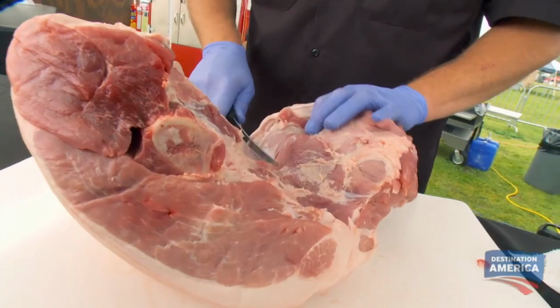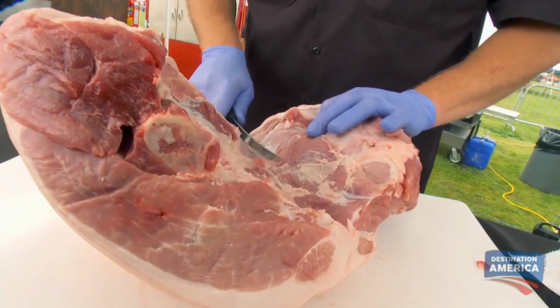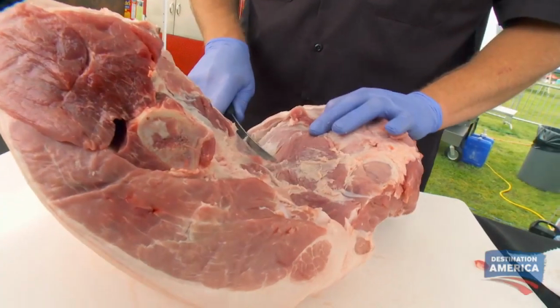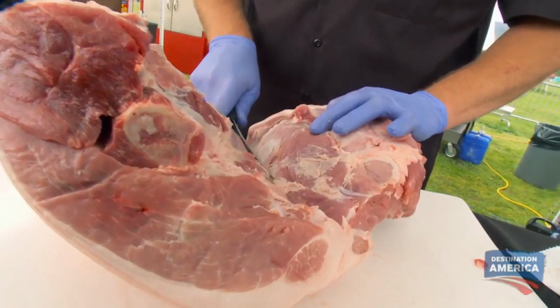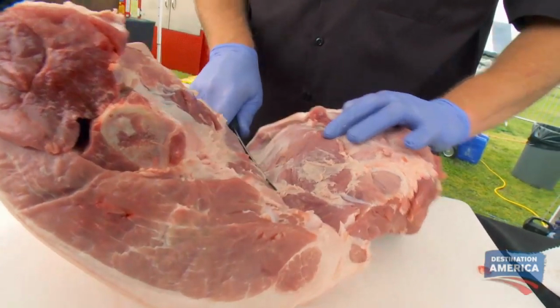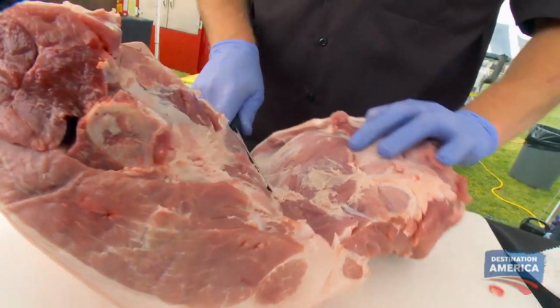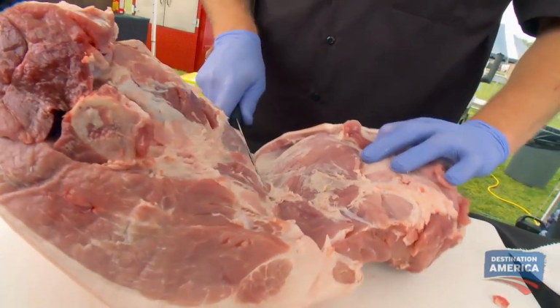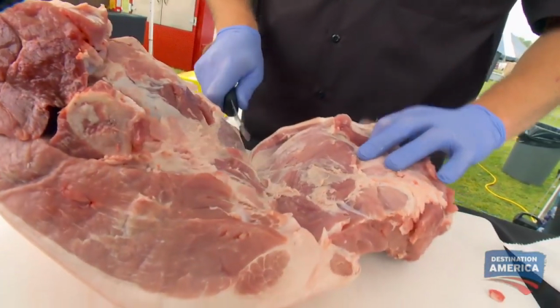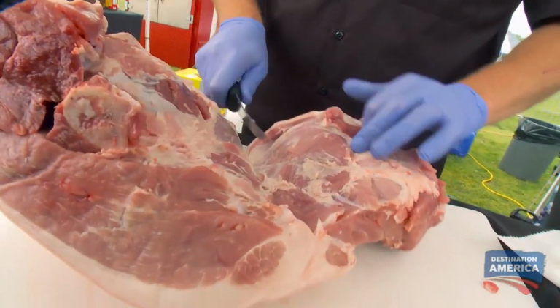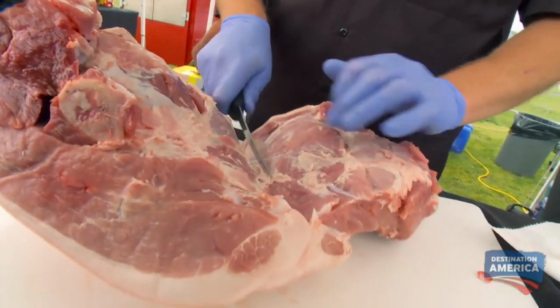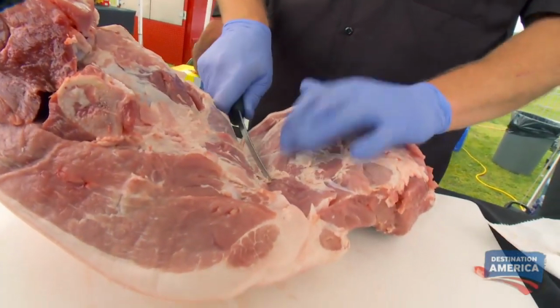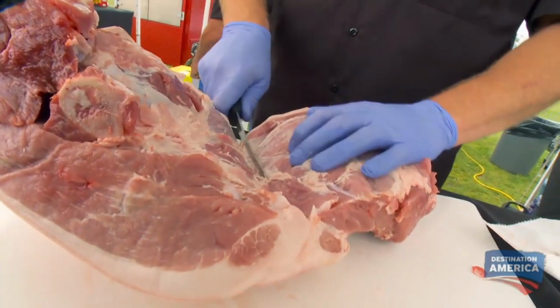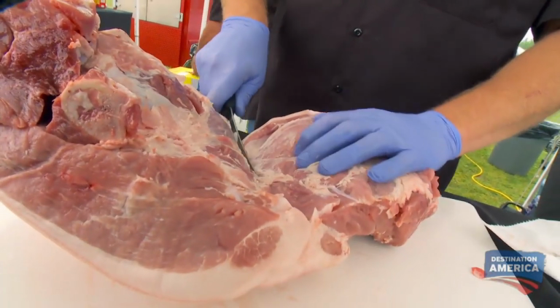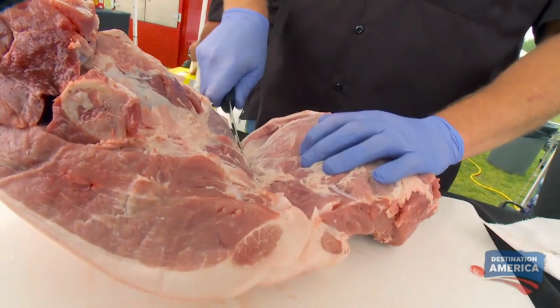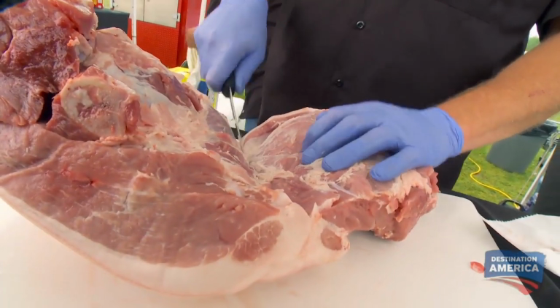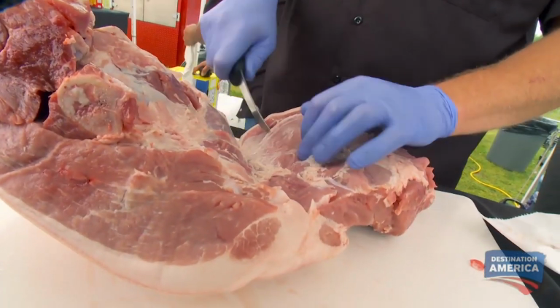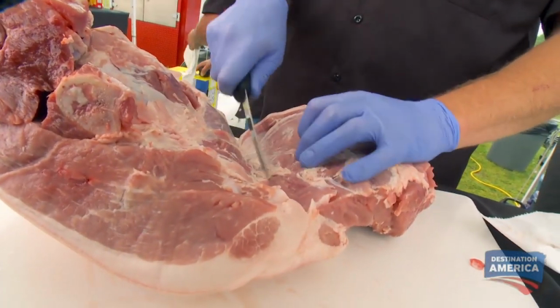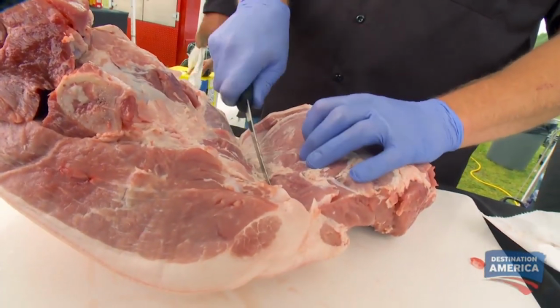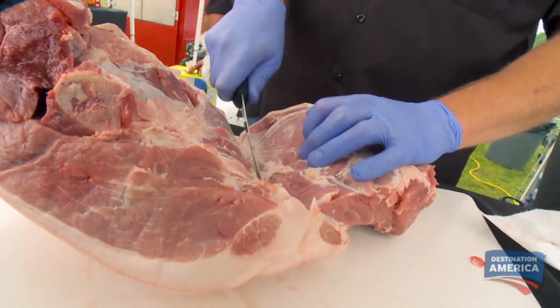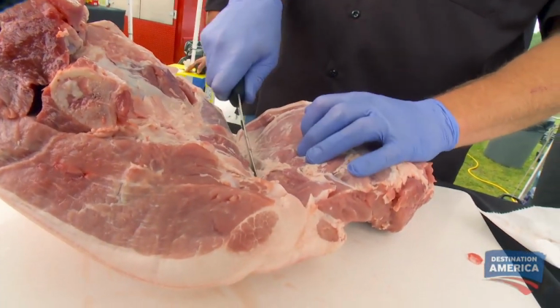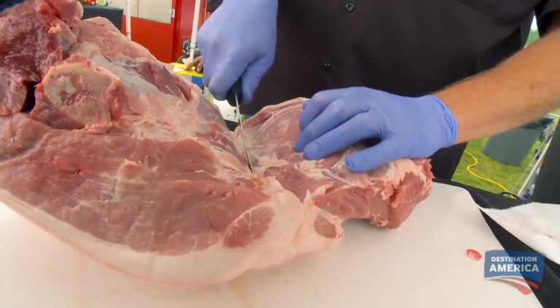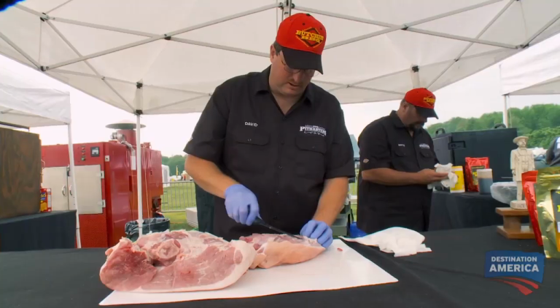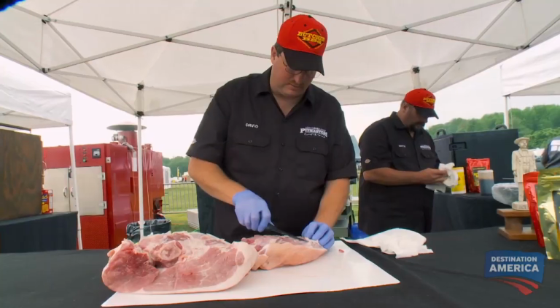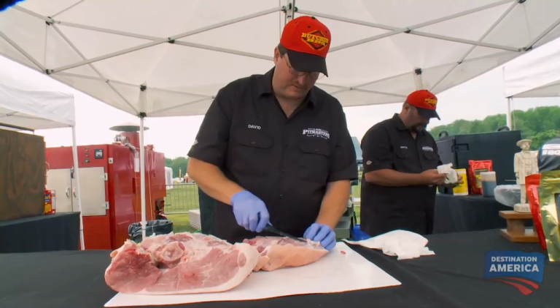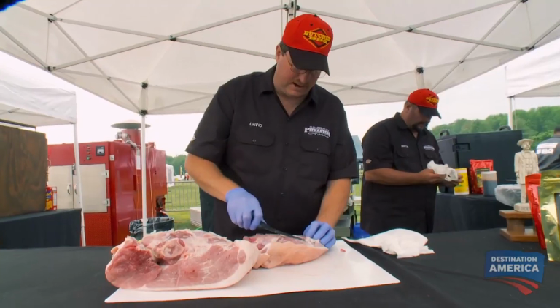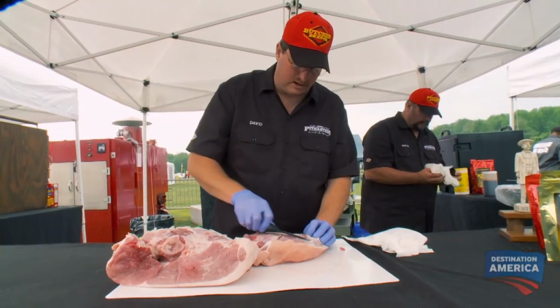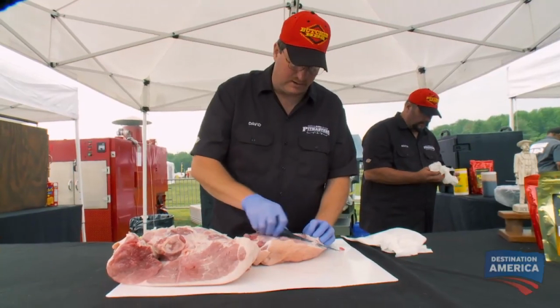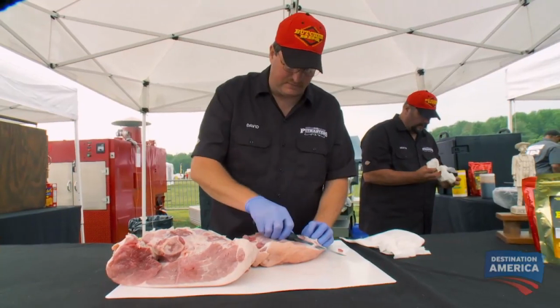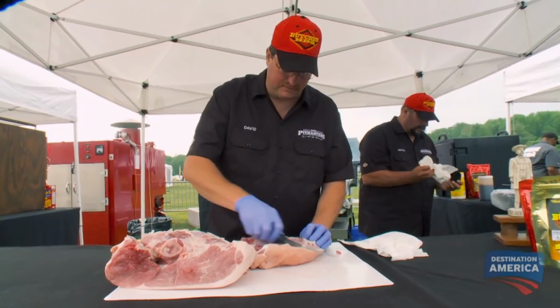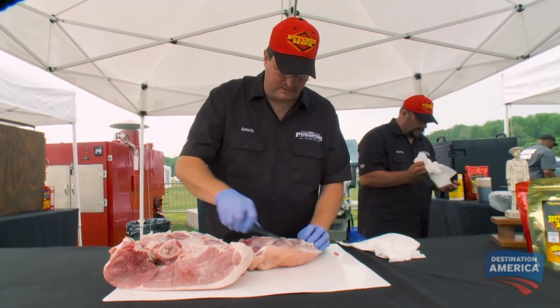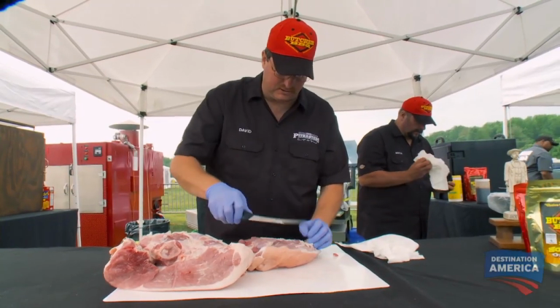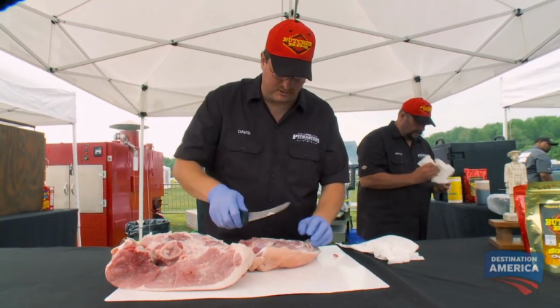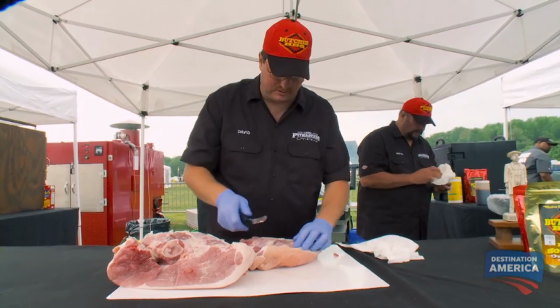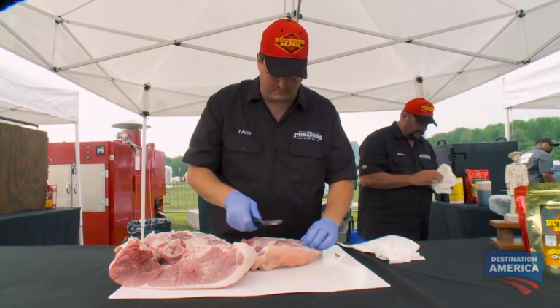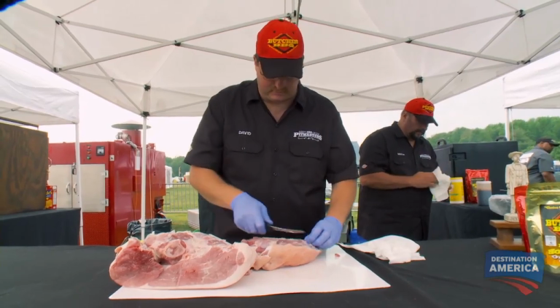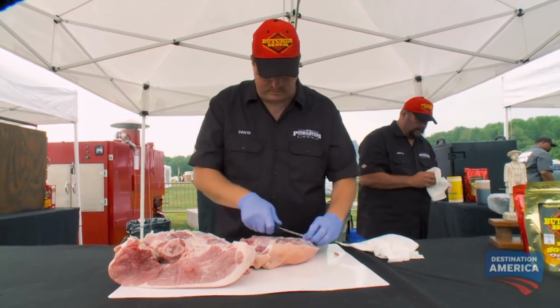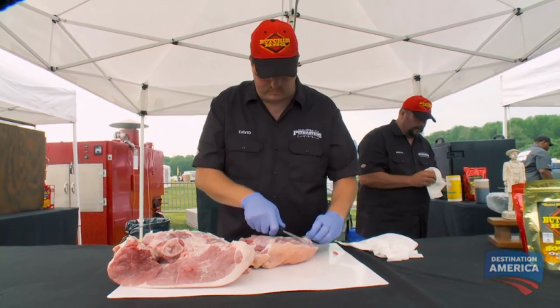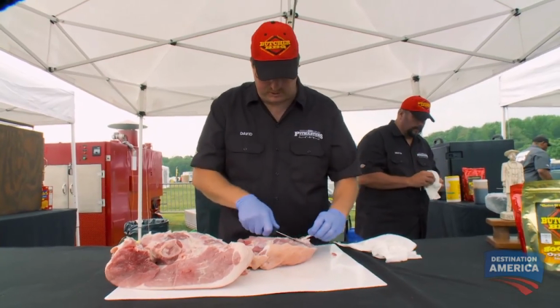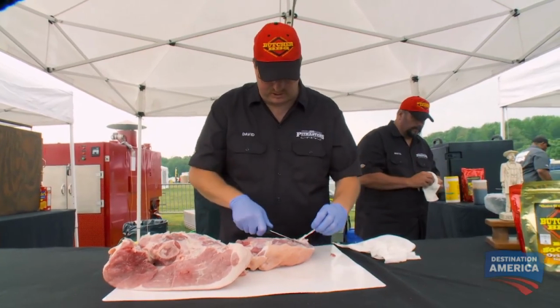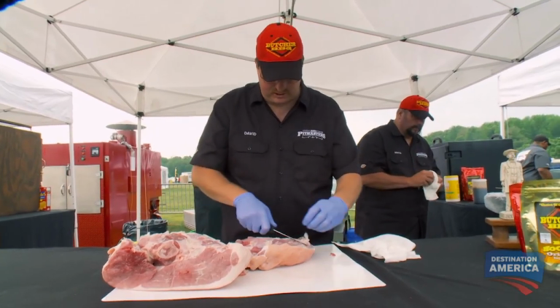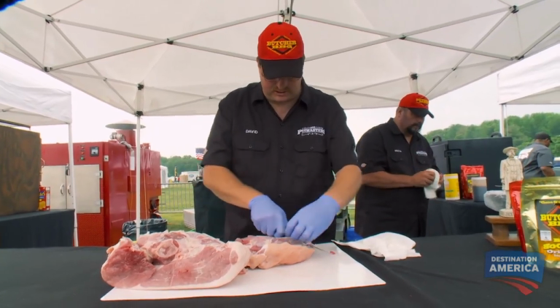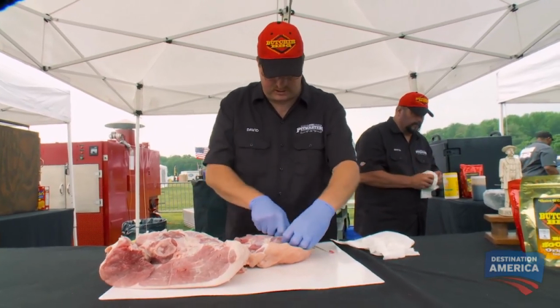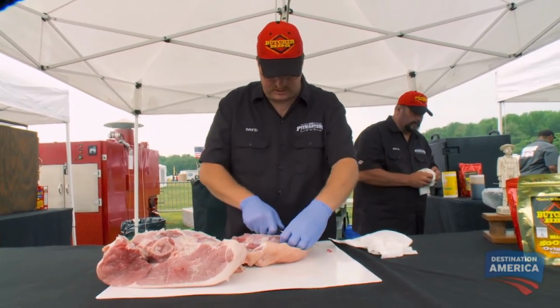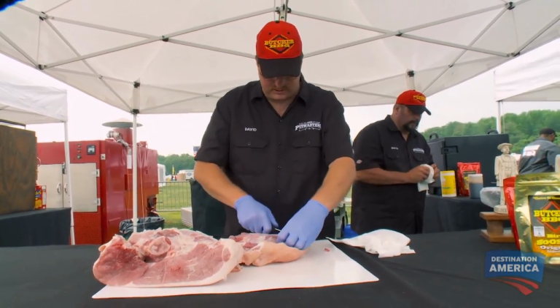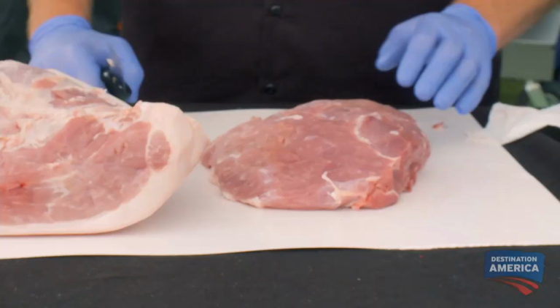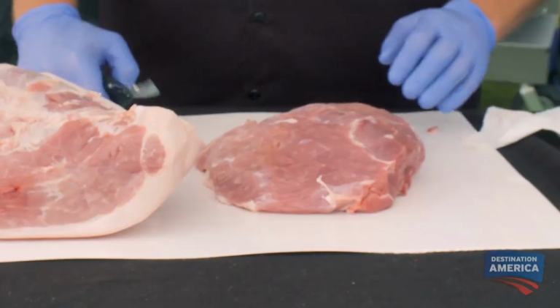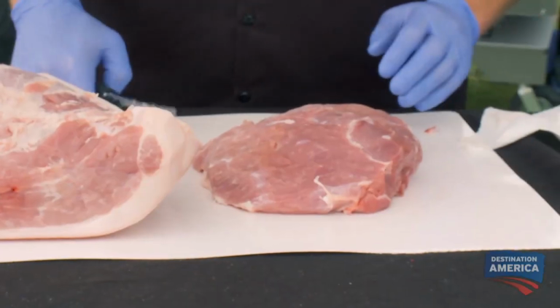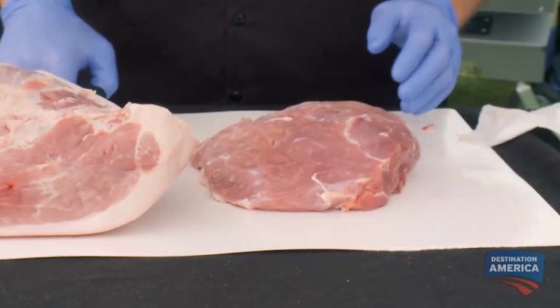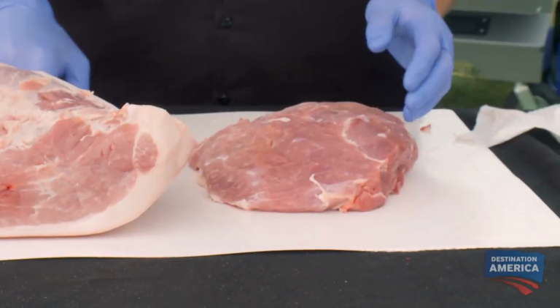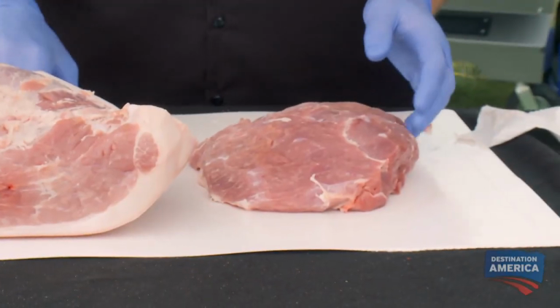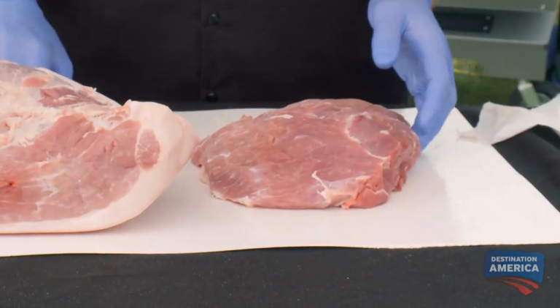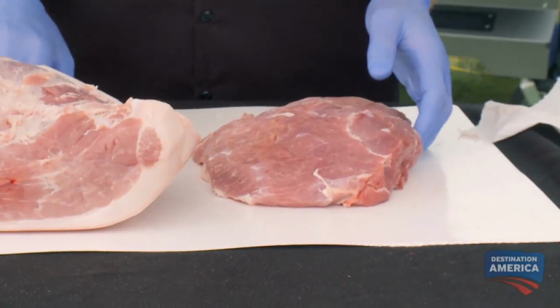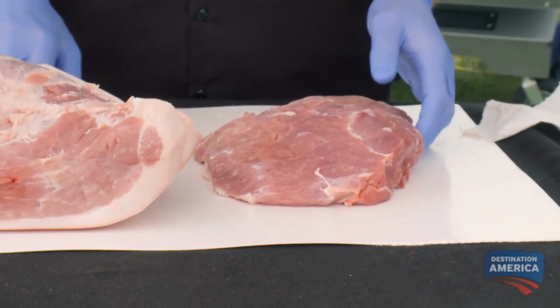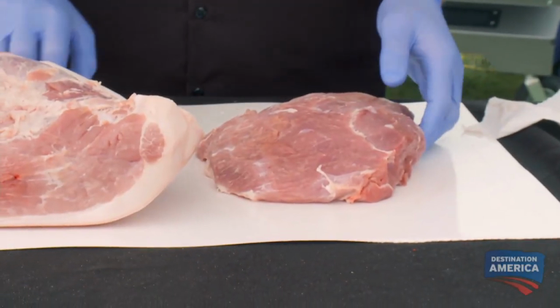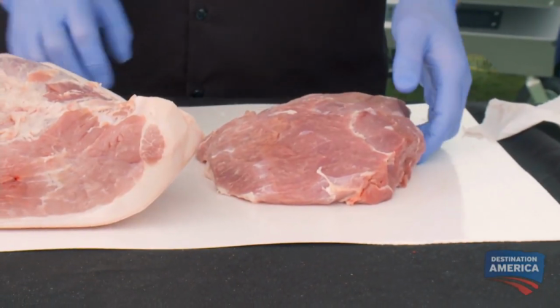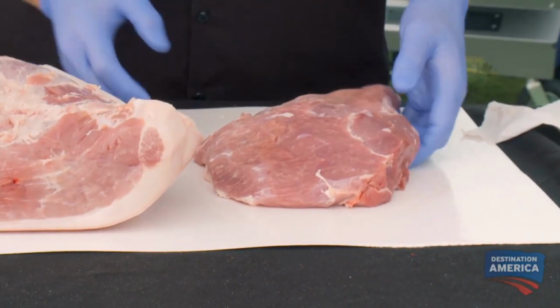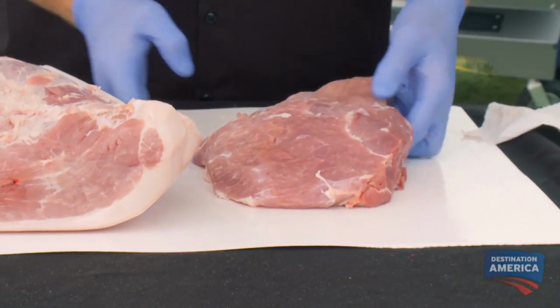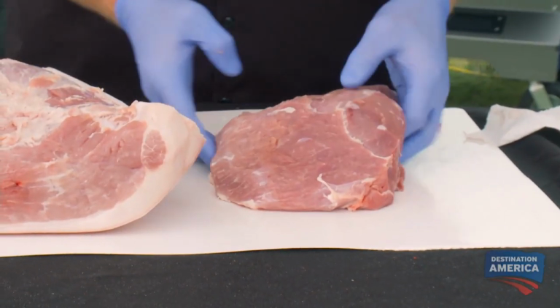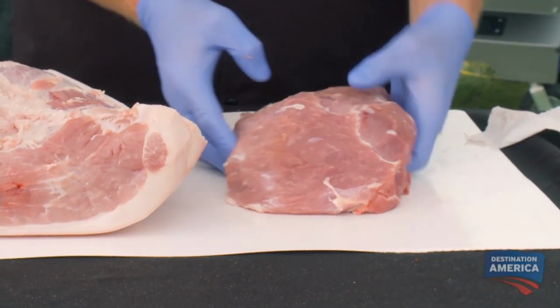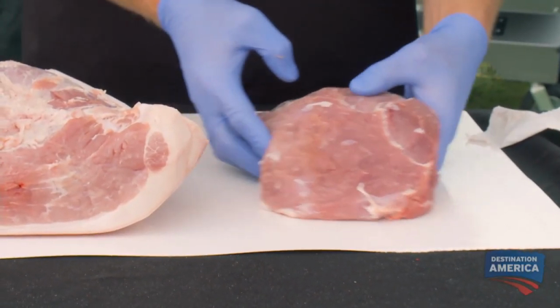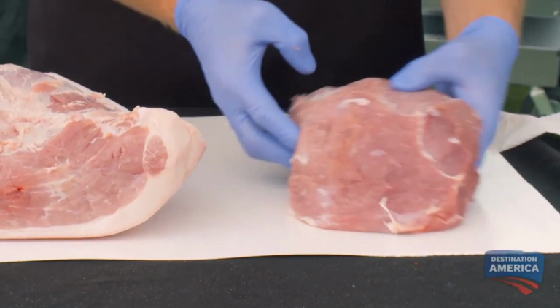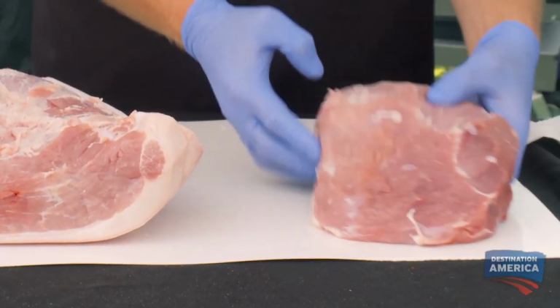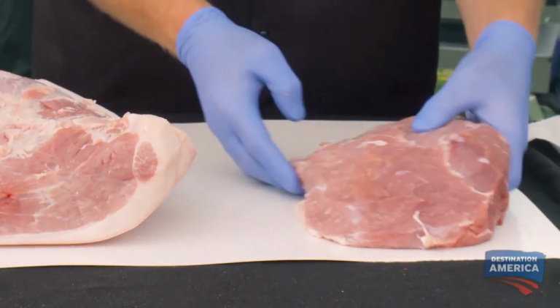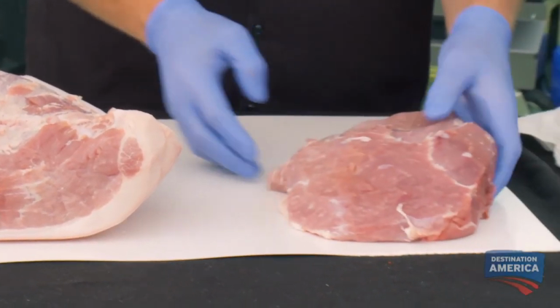See how we've separated it out? Now I'm gonna get all the fat off of it so that the rub will stick. That one's ready to be injected.